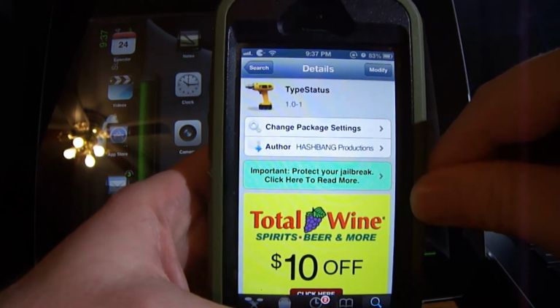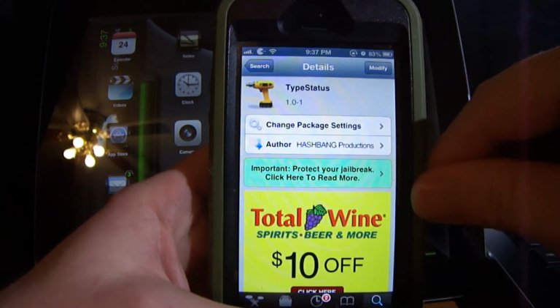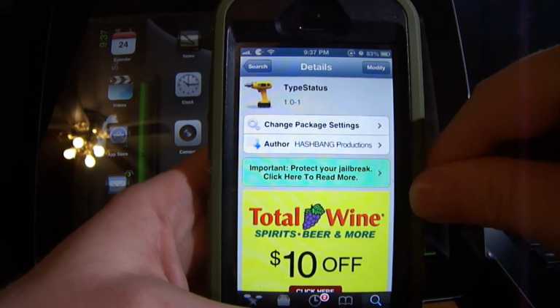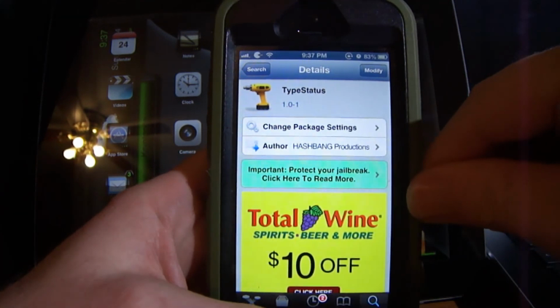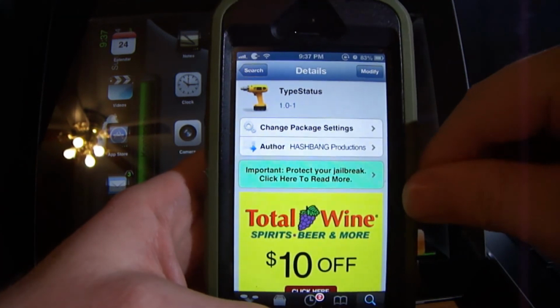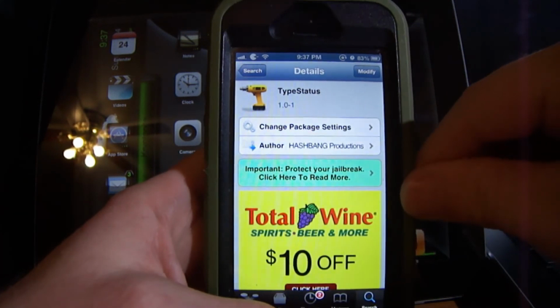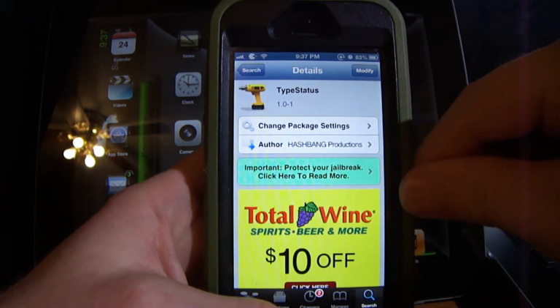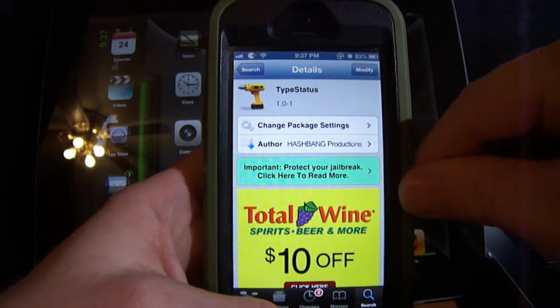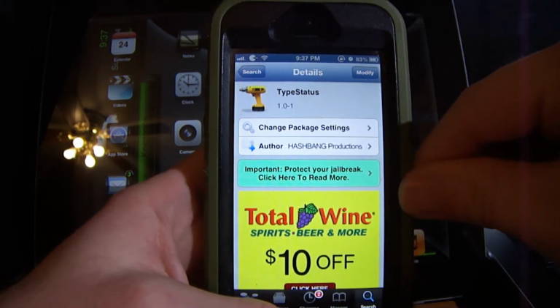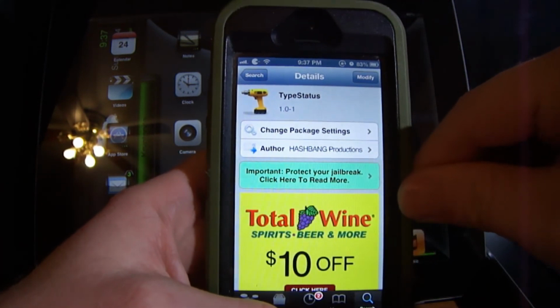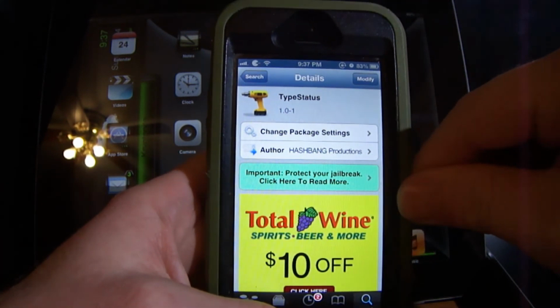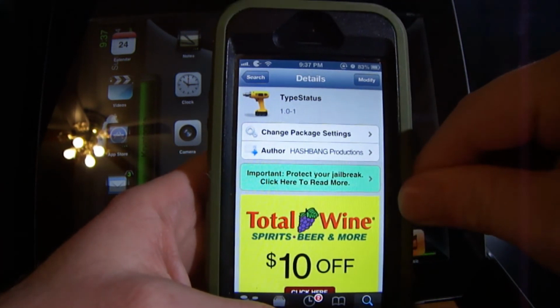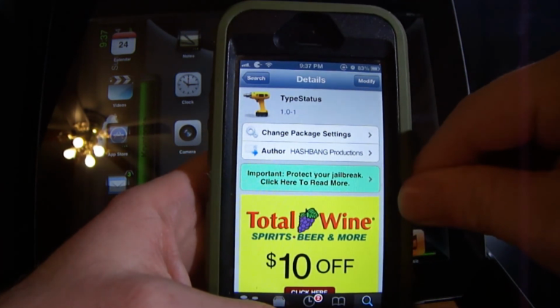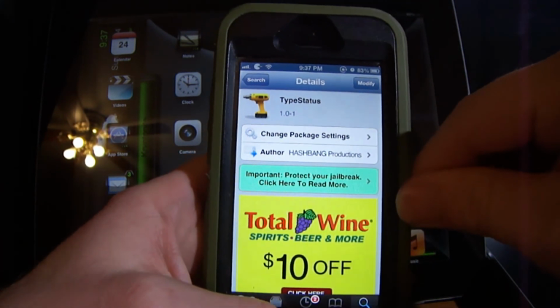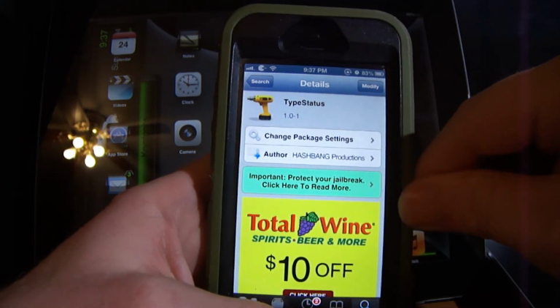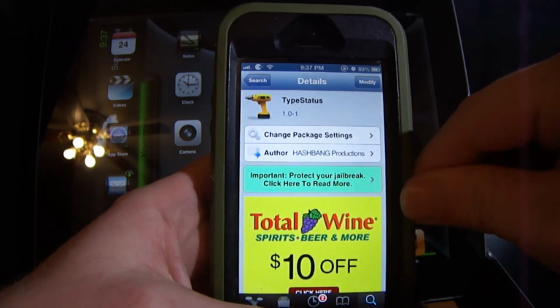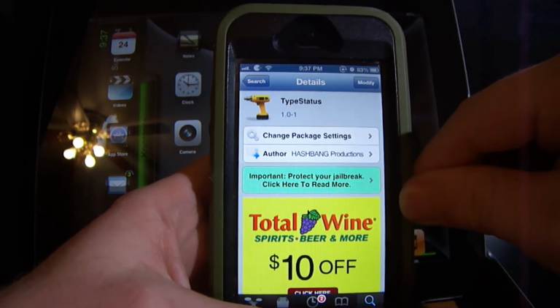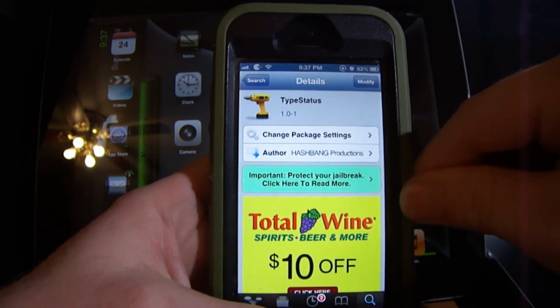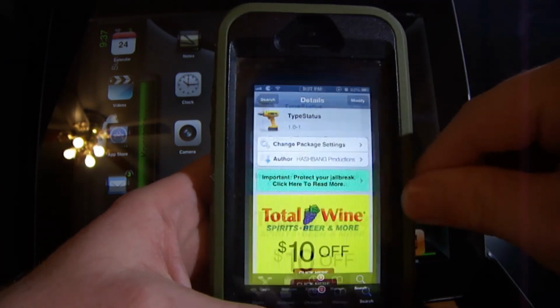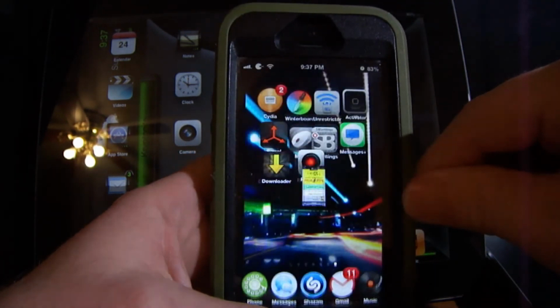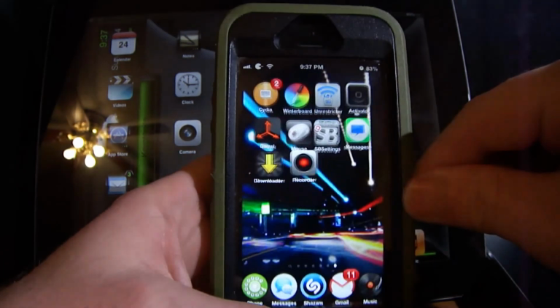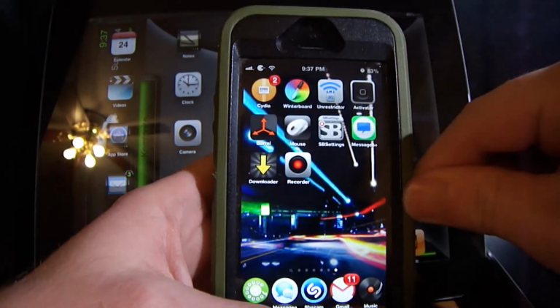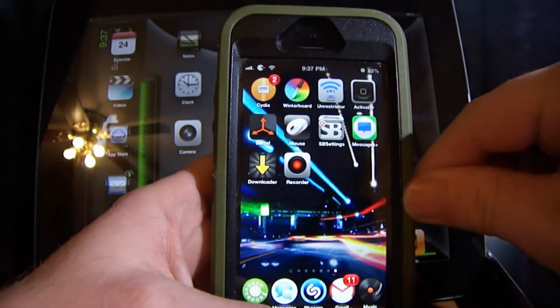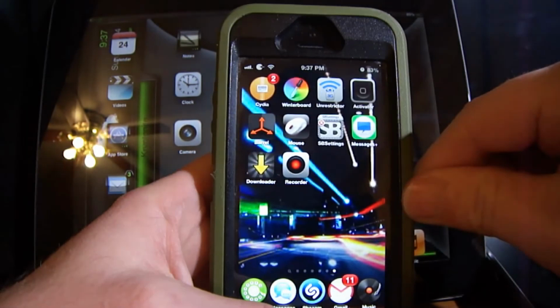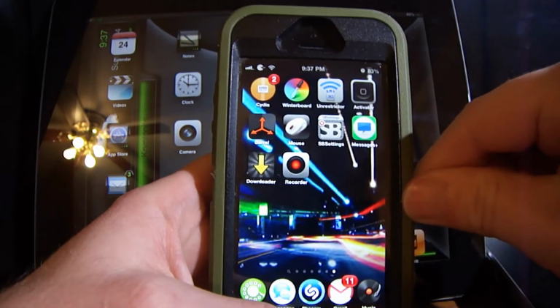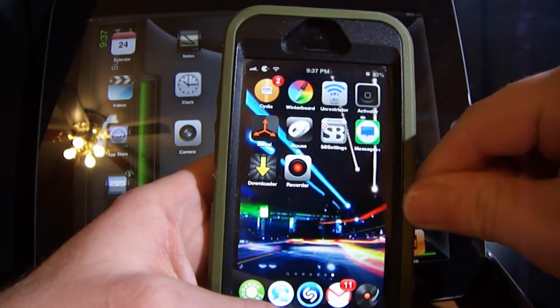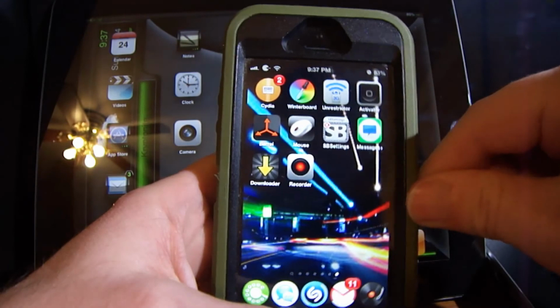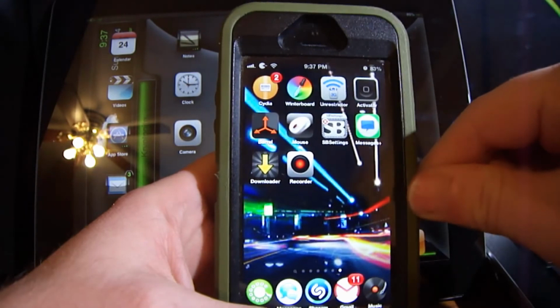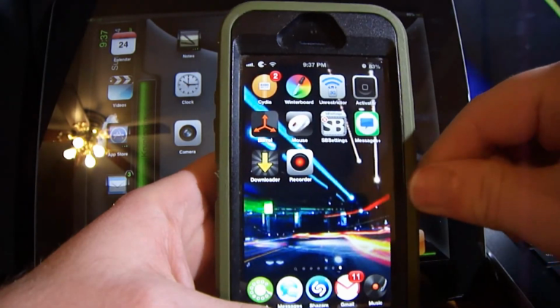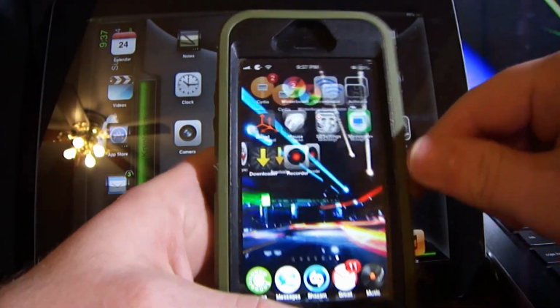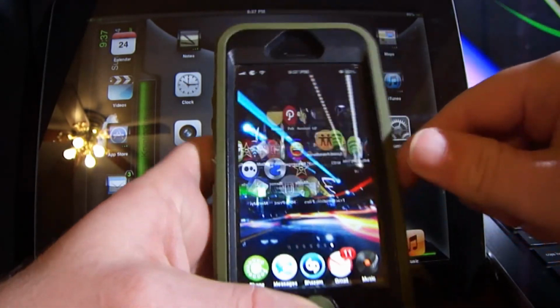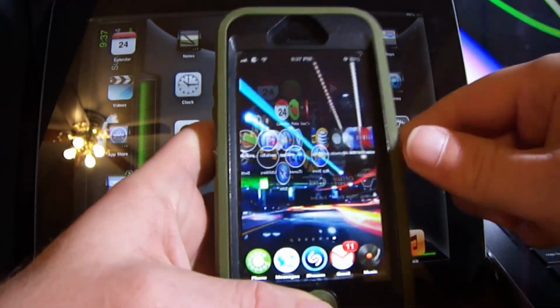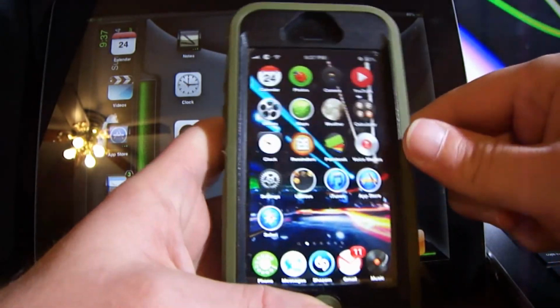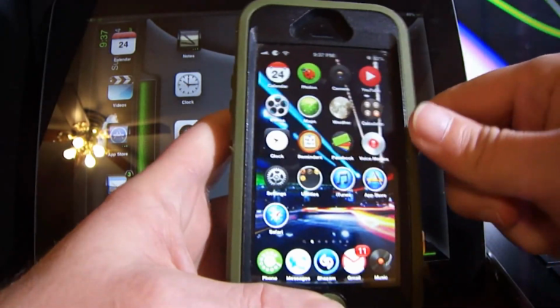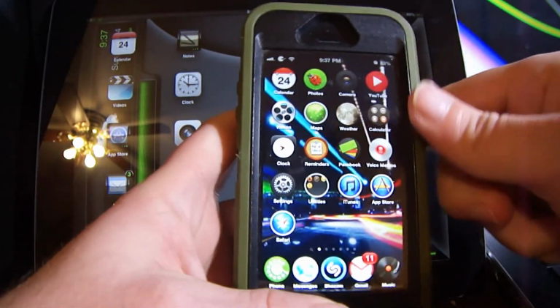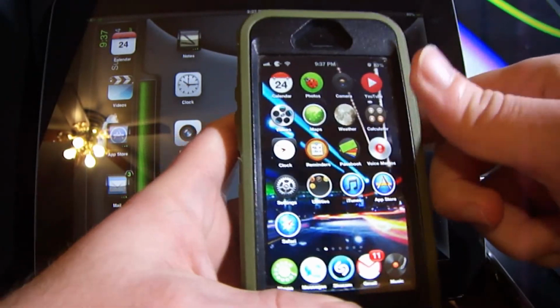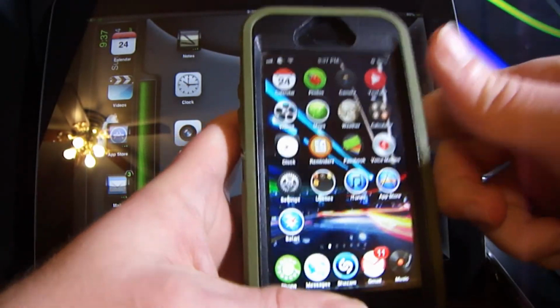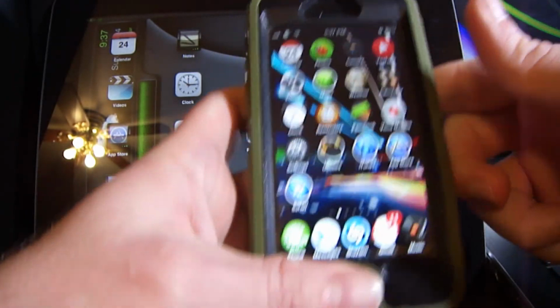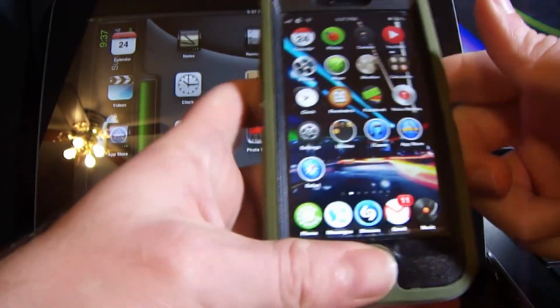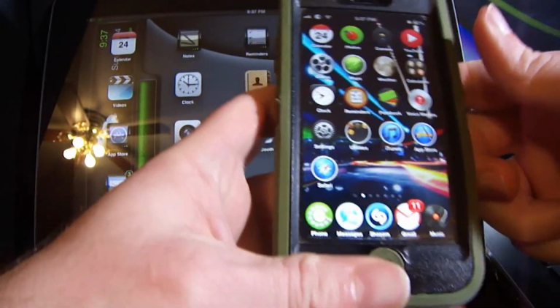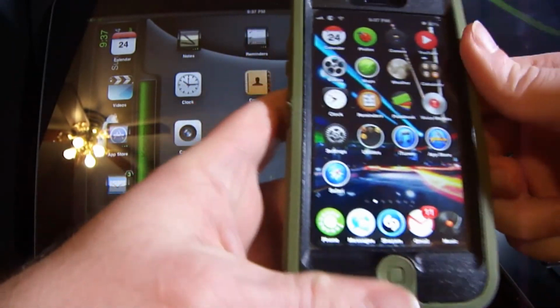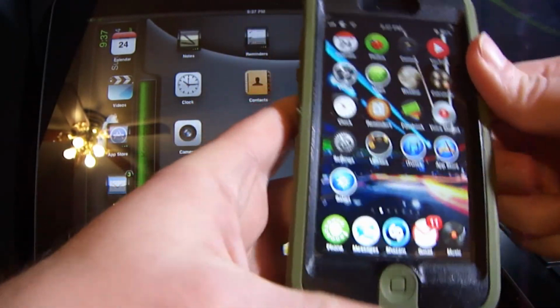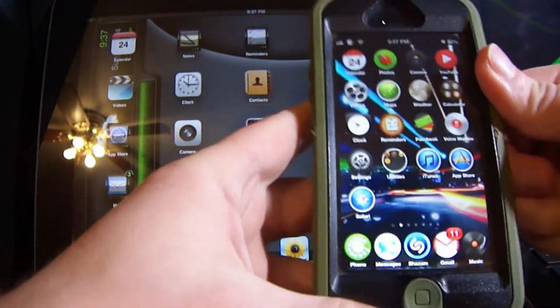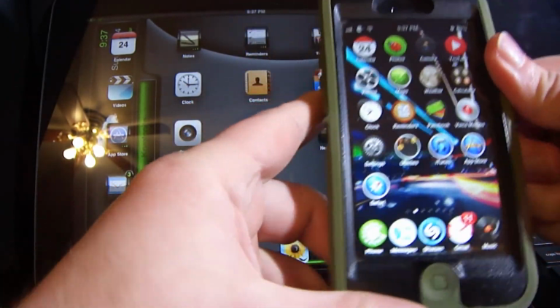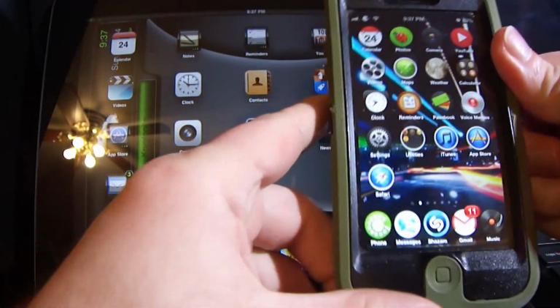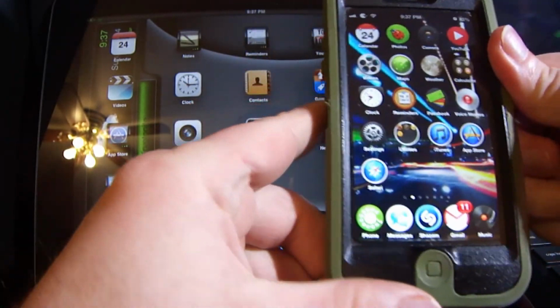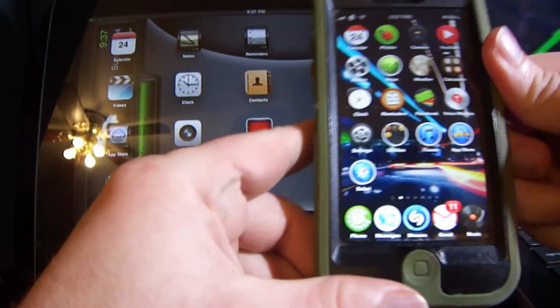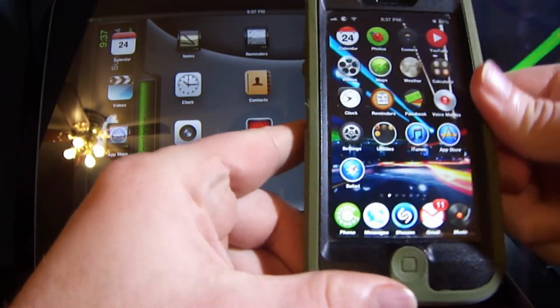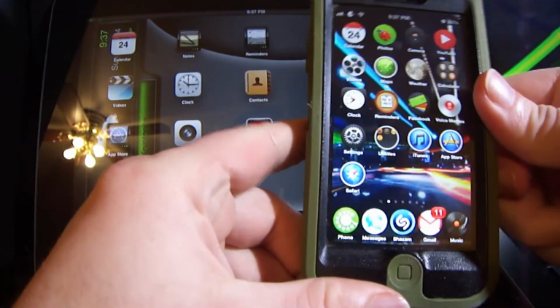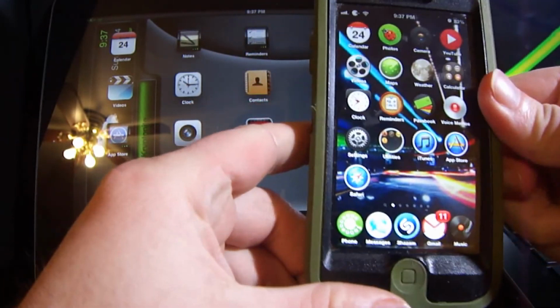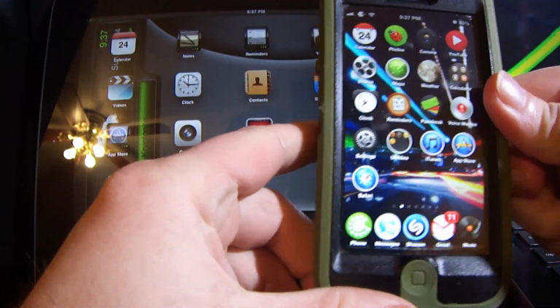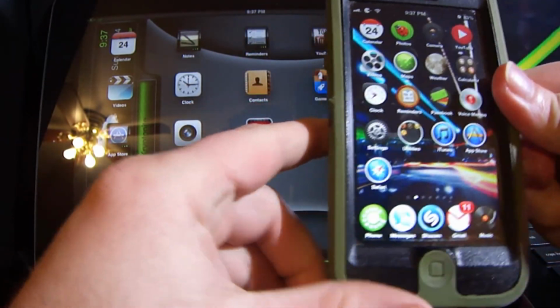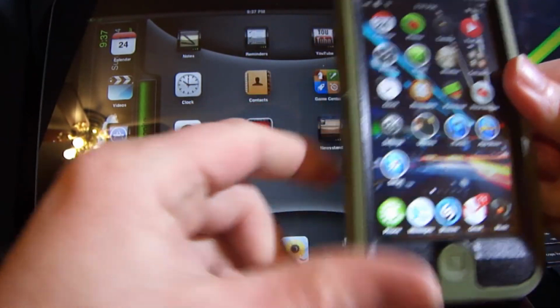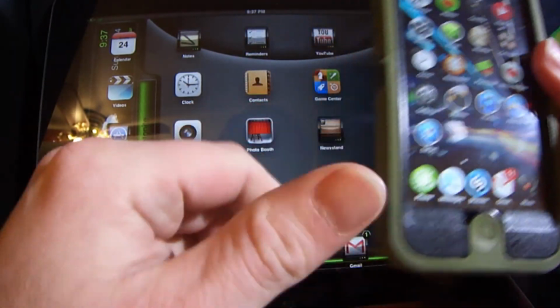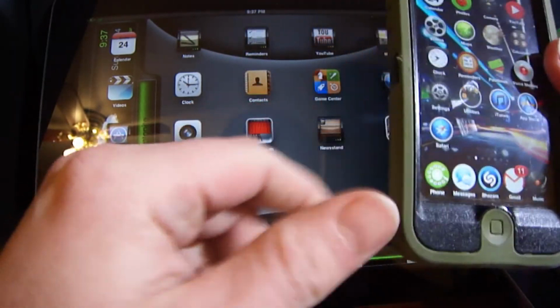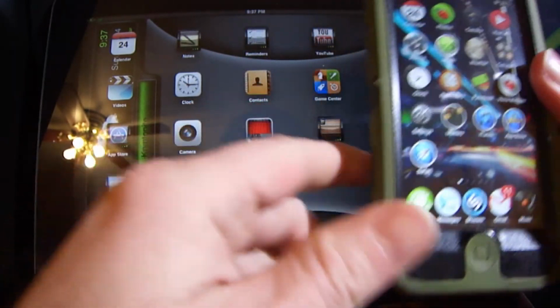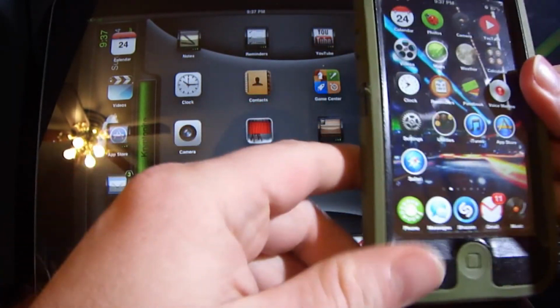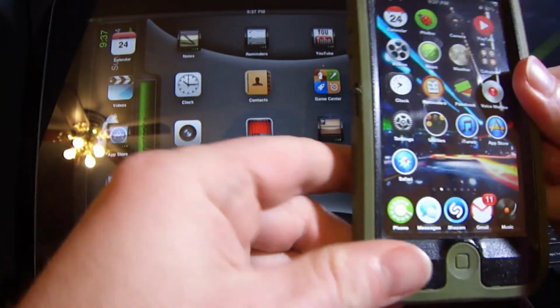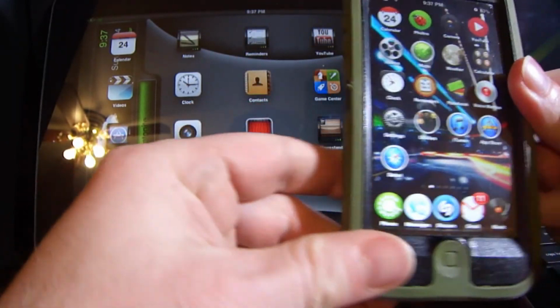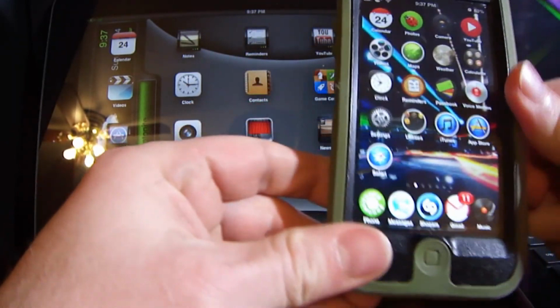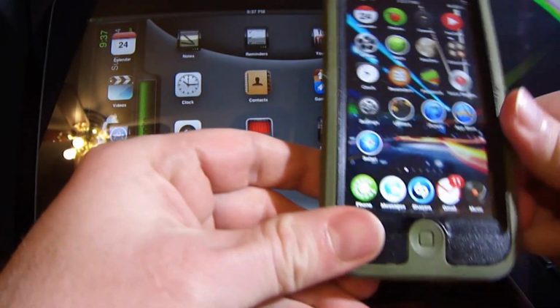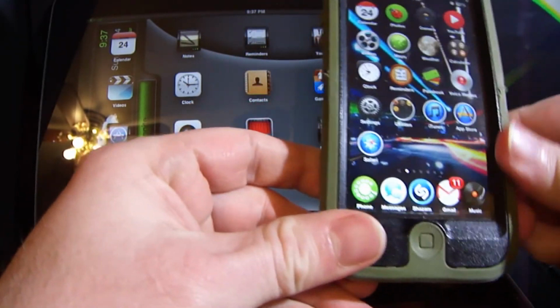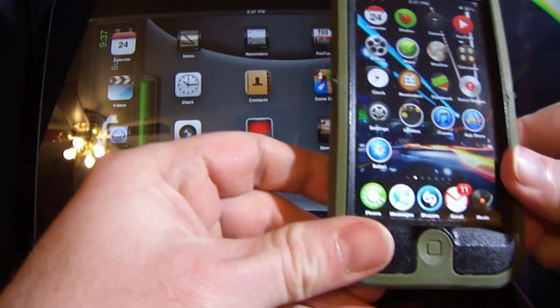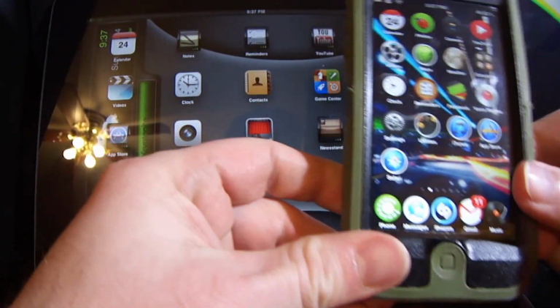Once you install it you're going to have to respring. After you respring there are no settings to add — it just starts working.